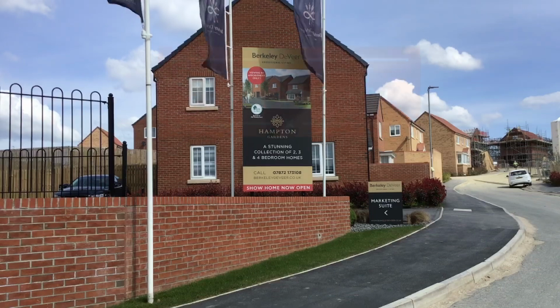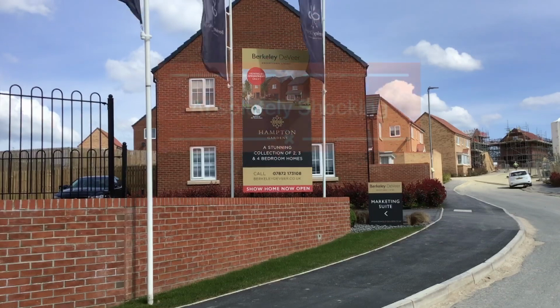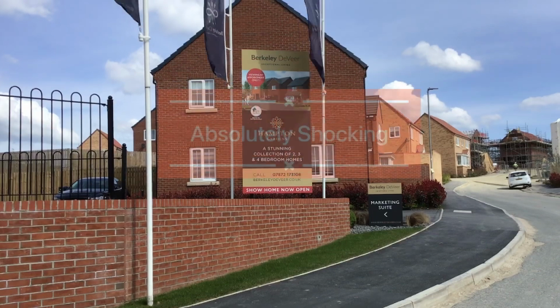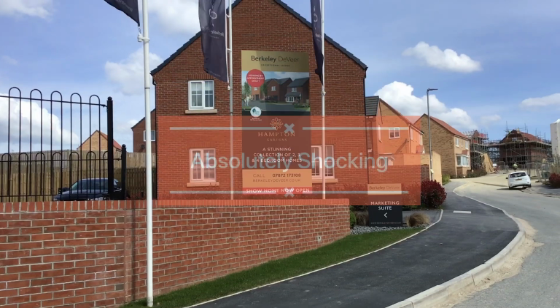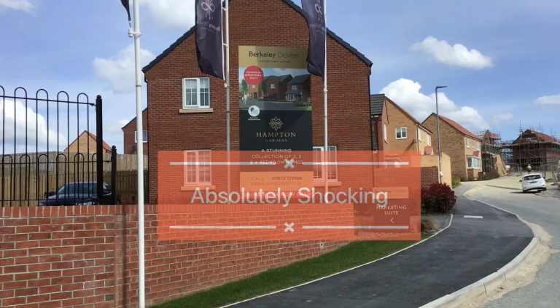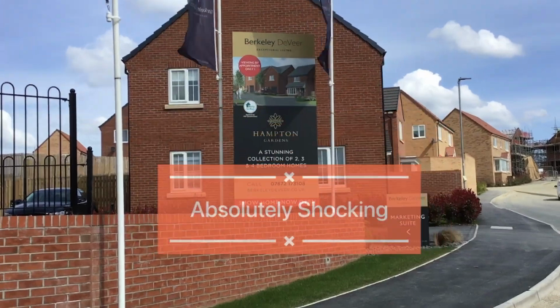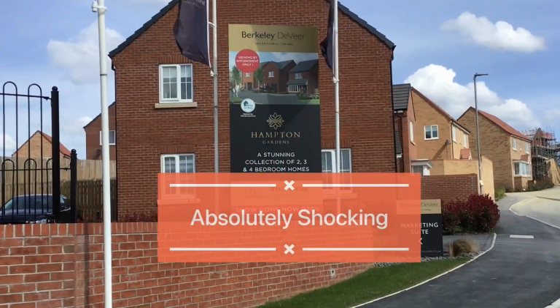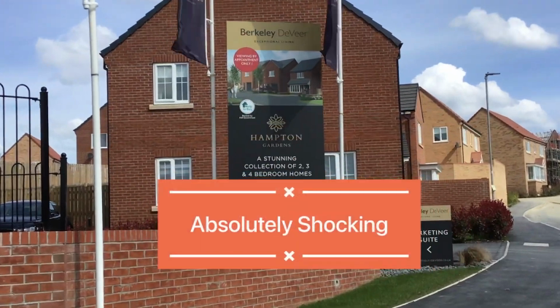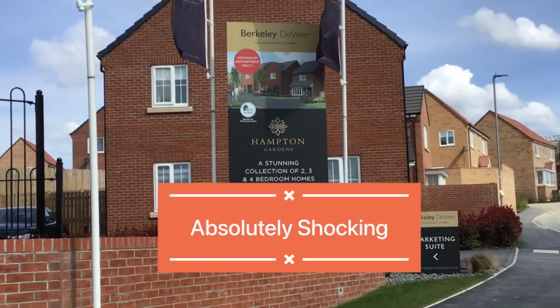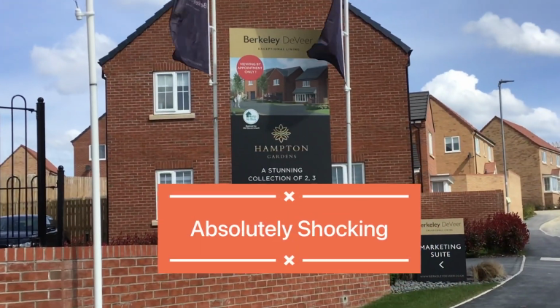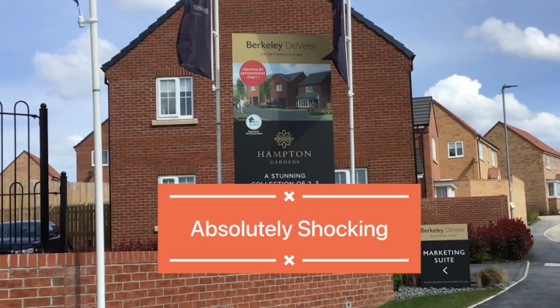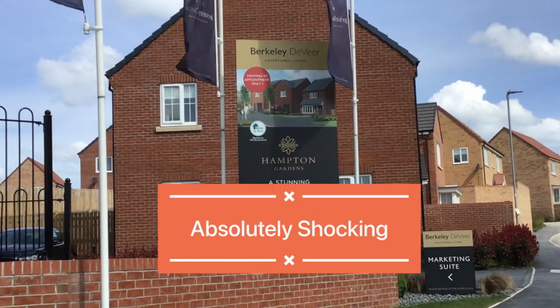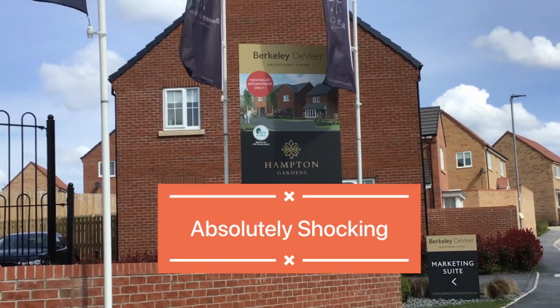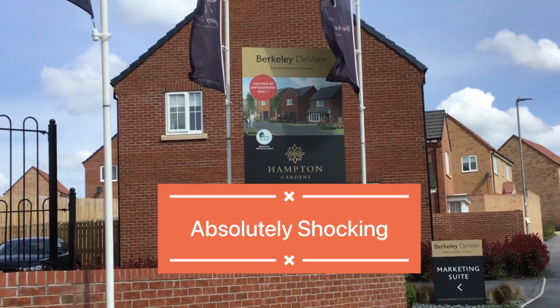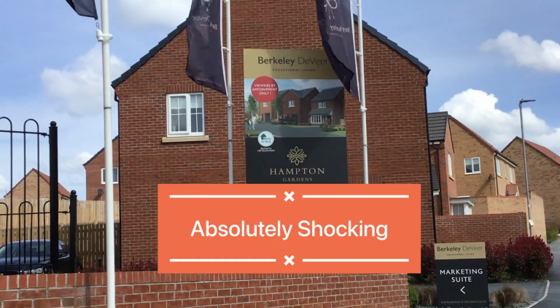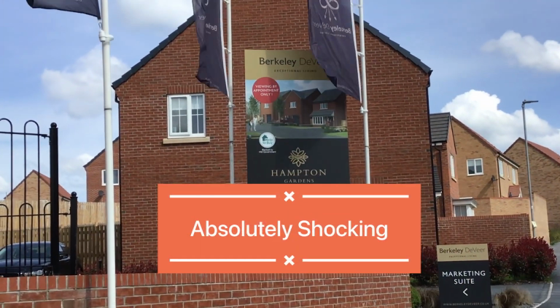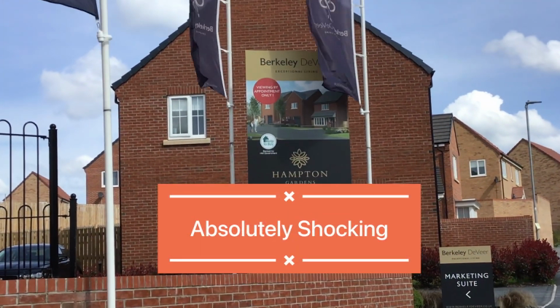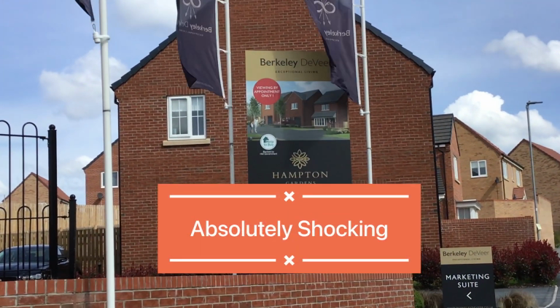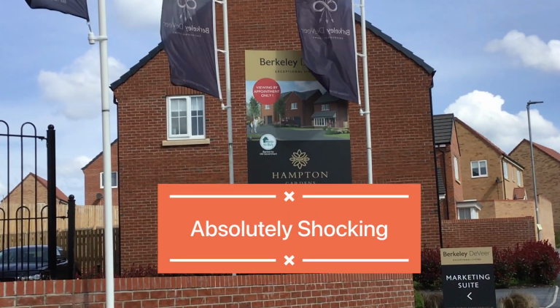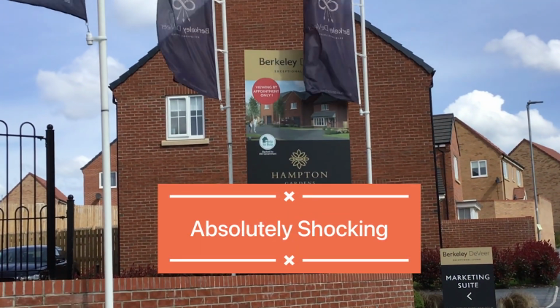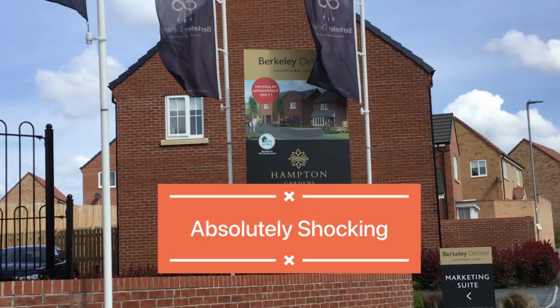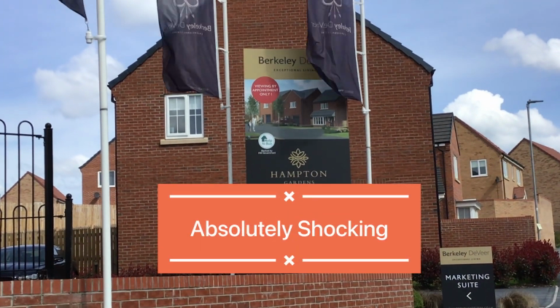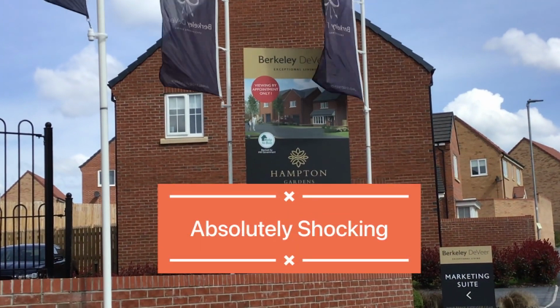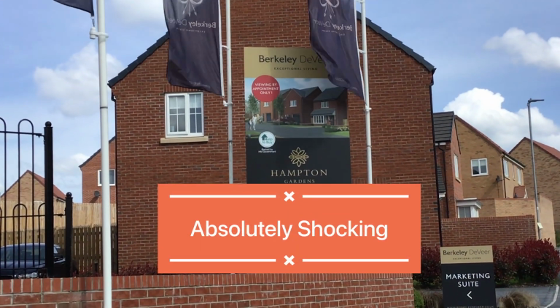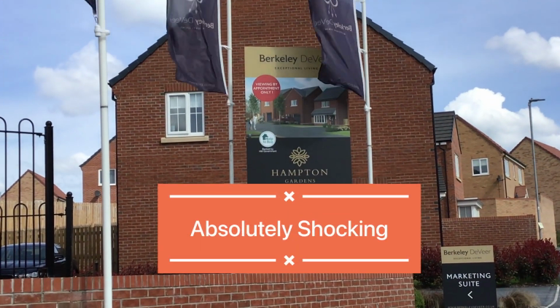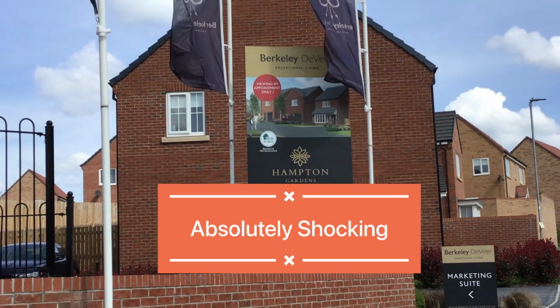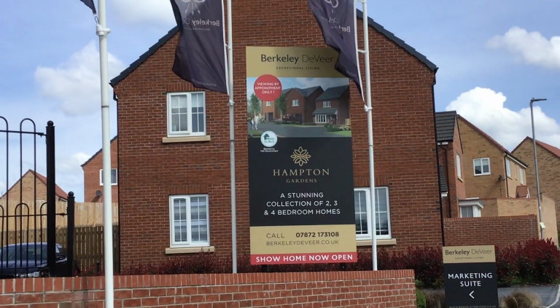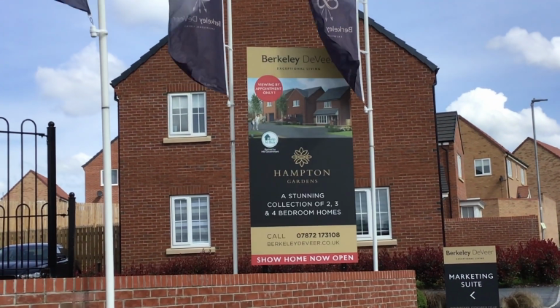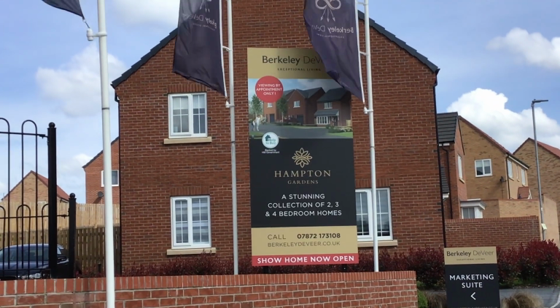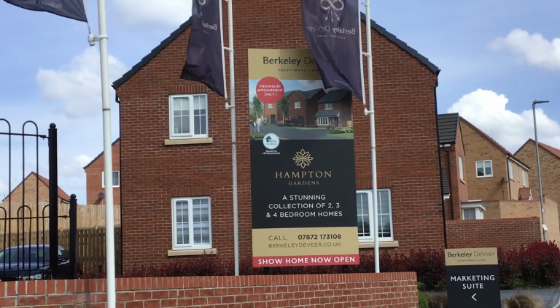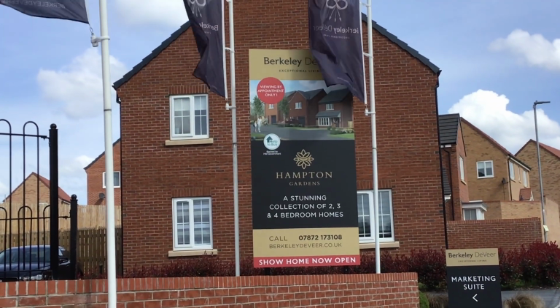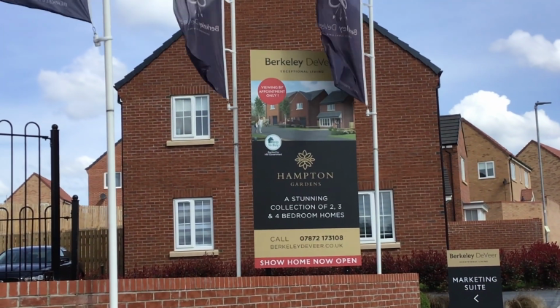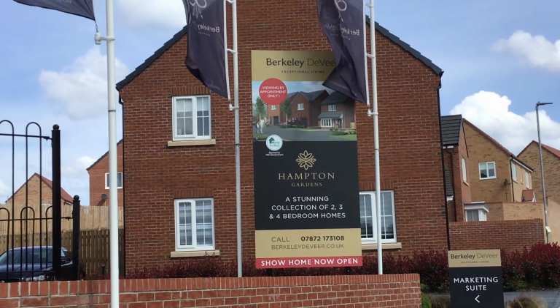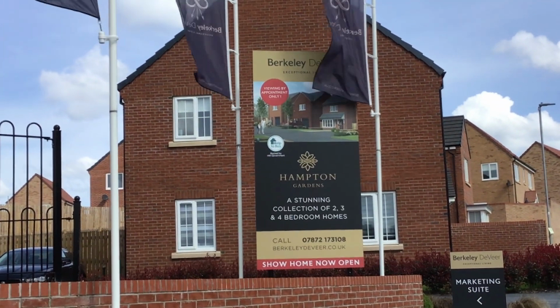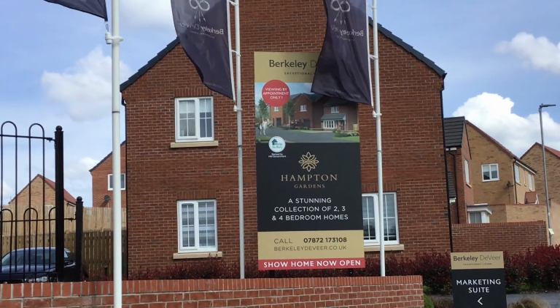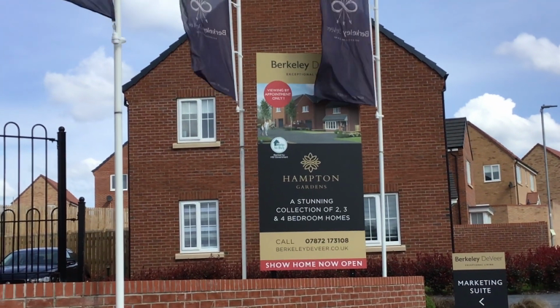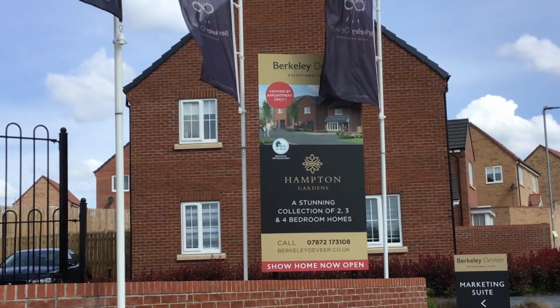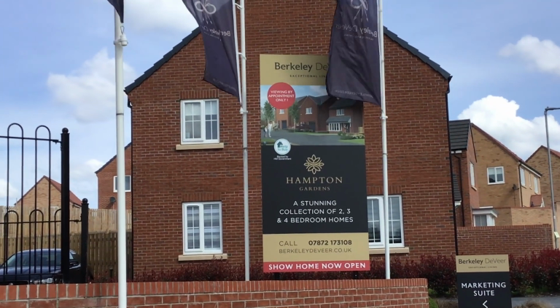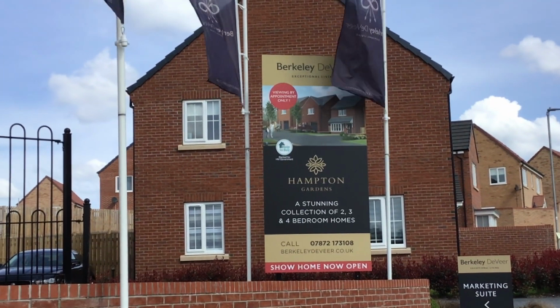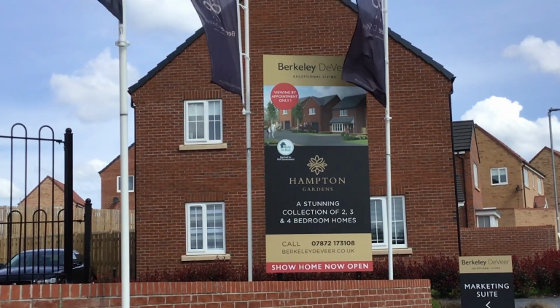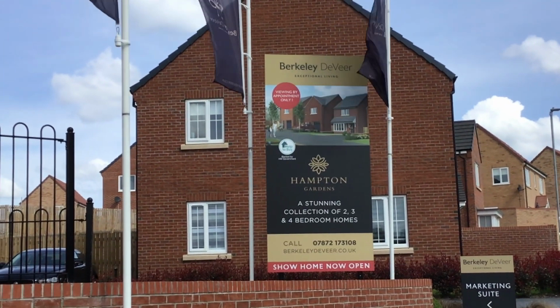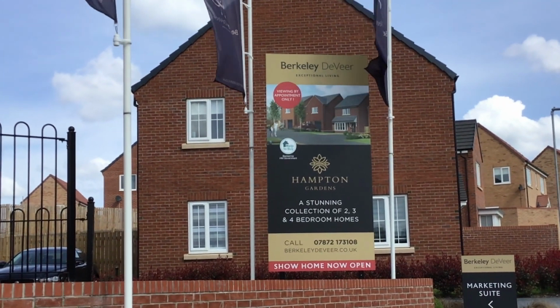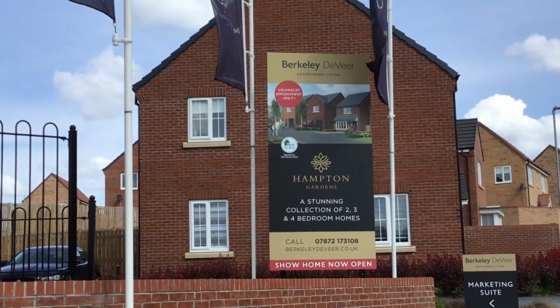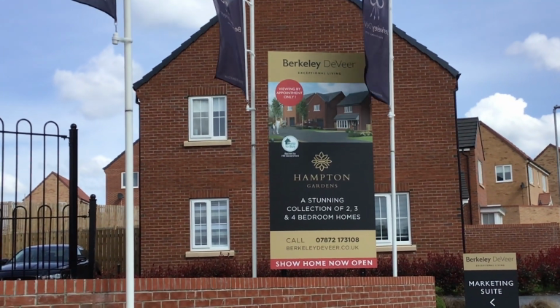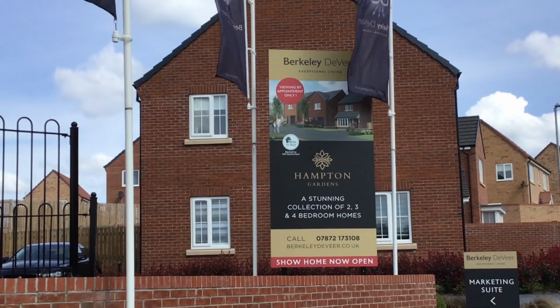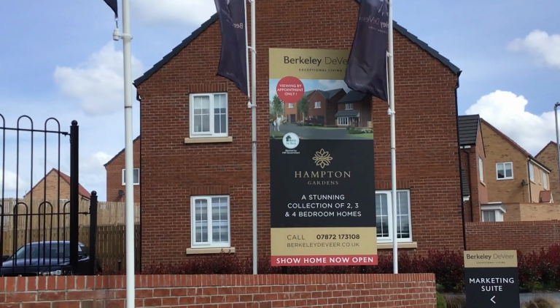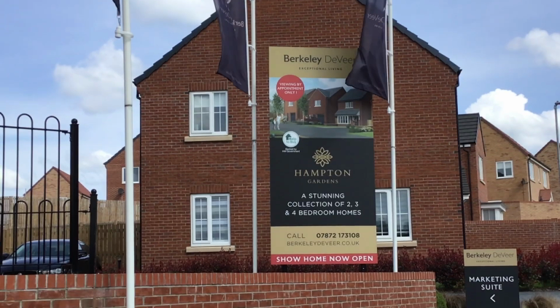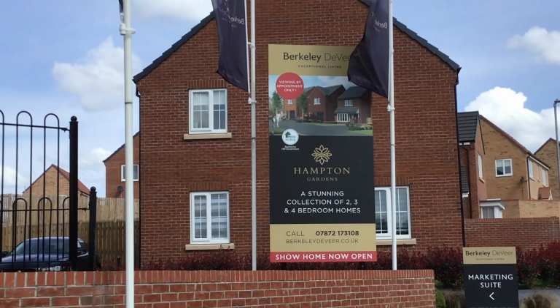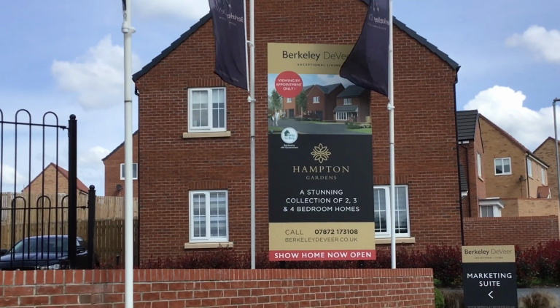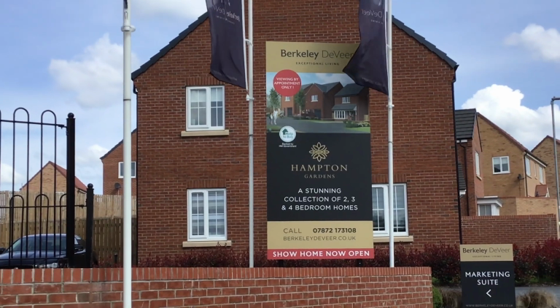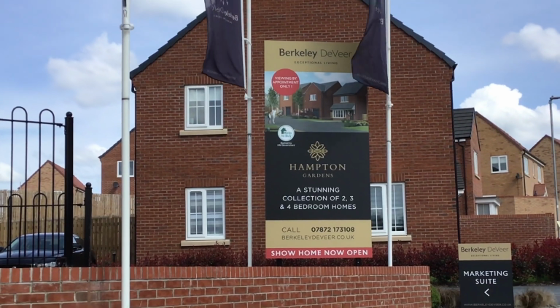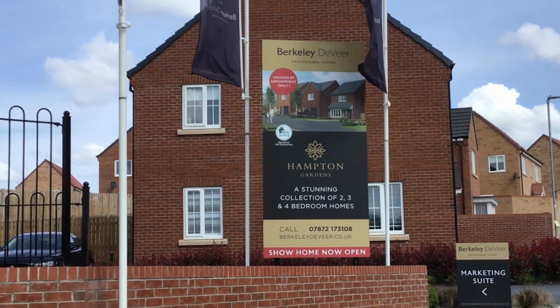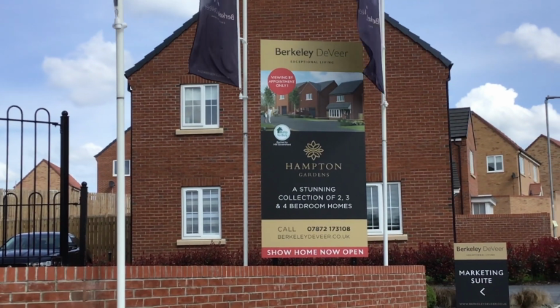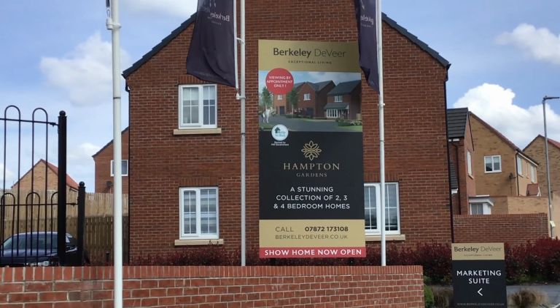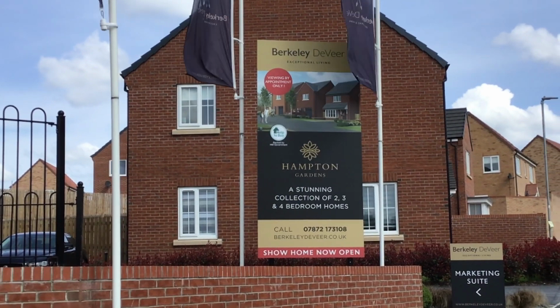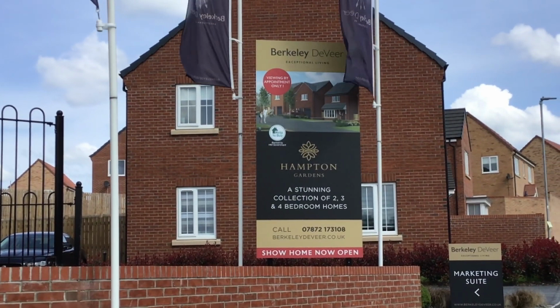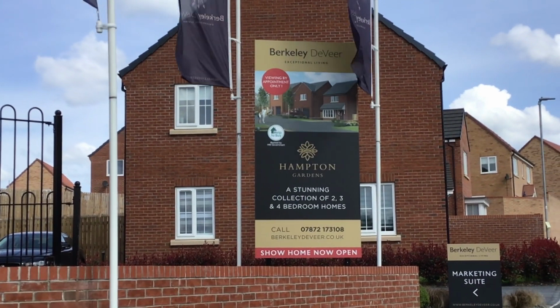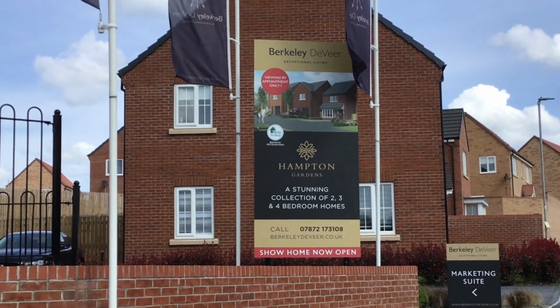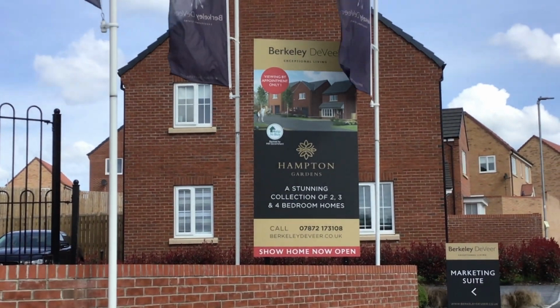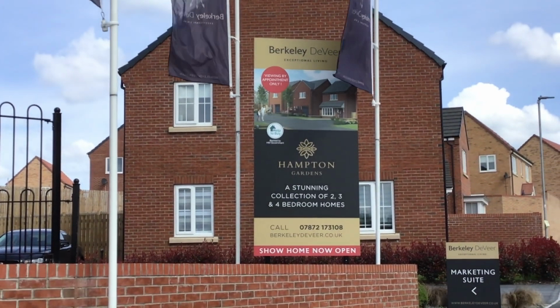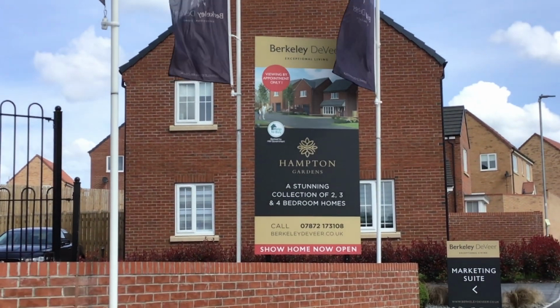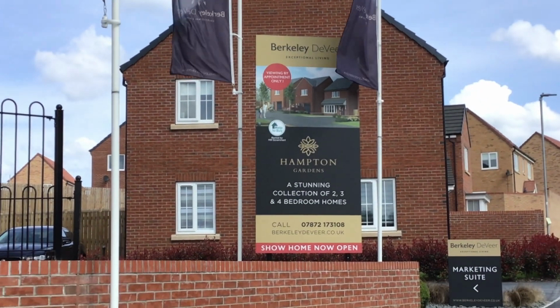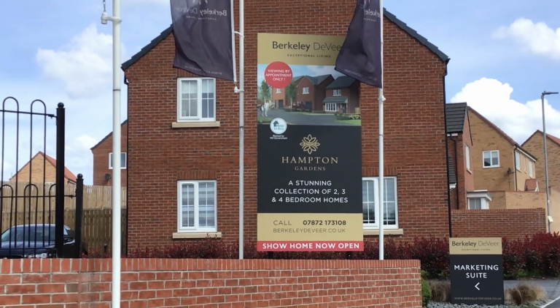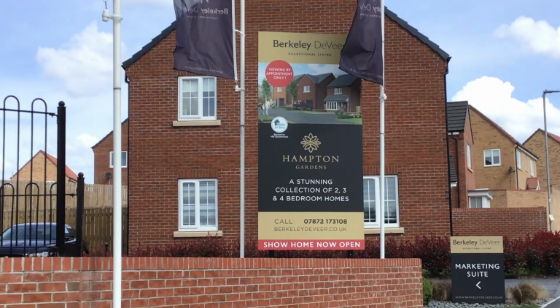It's time to name and shame Berkeley De Vere, Hampton Gardens in Leeds. This house was a mess.